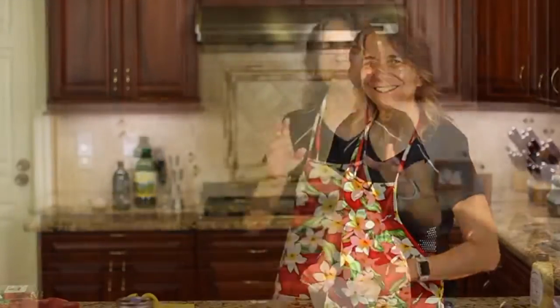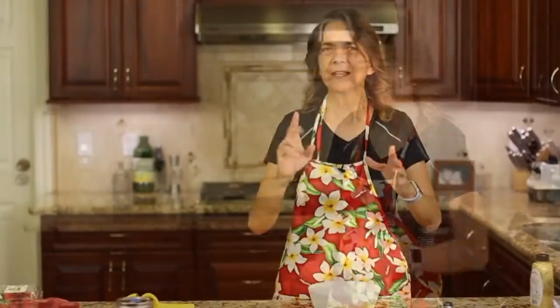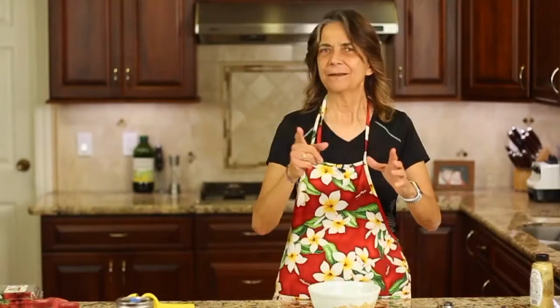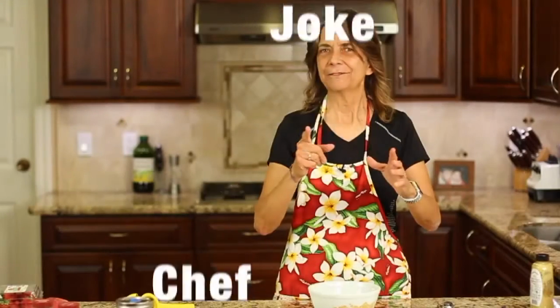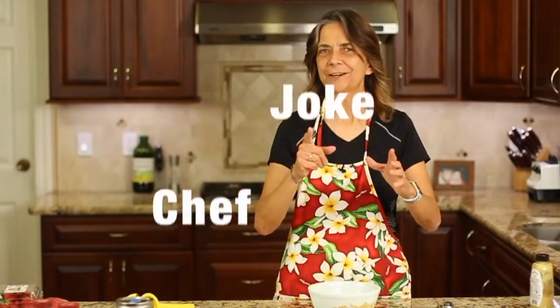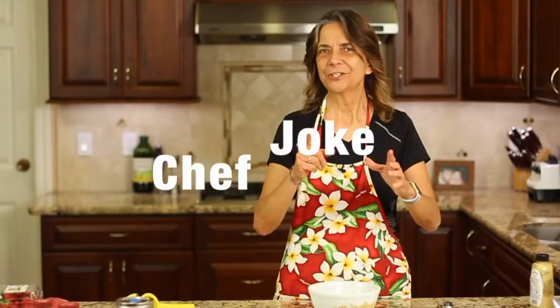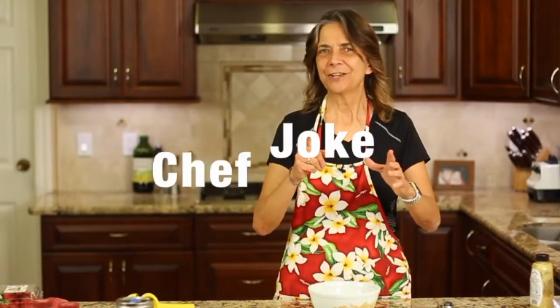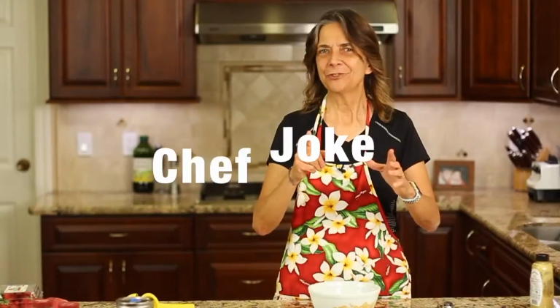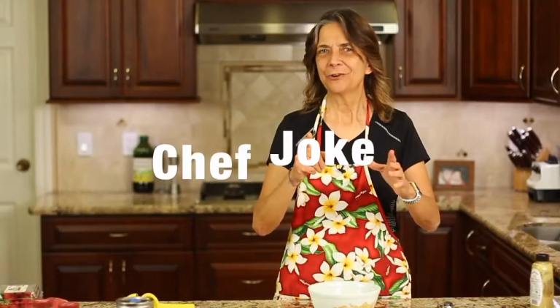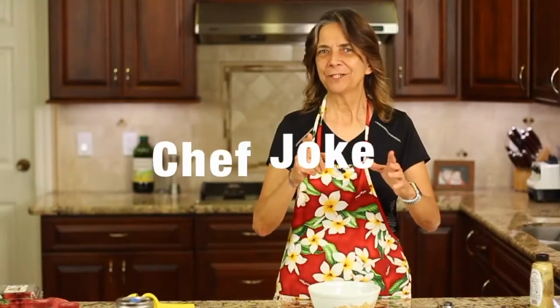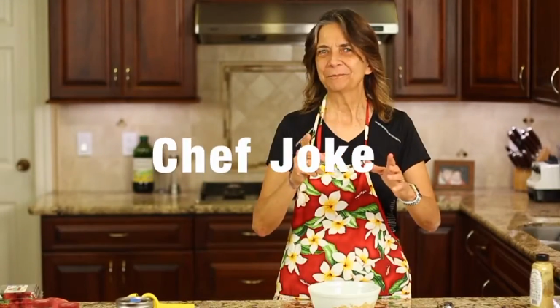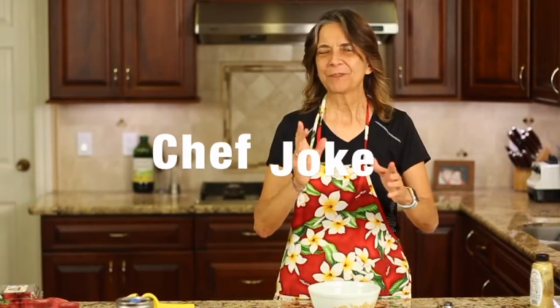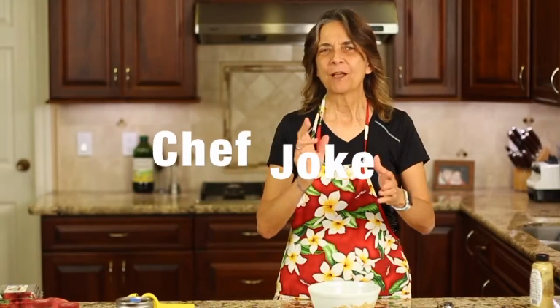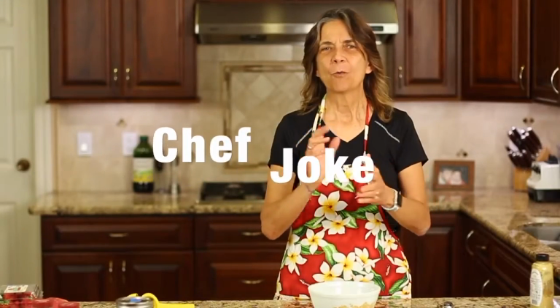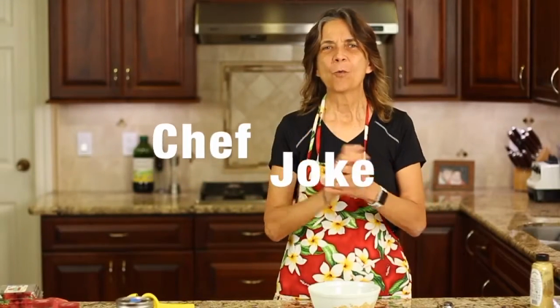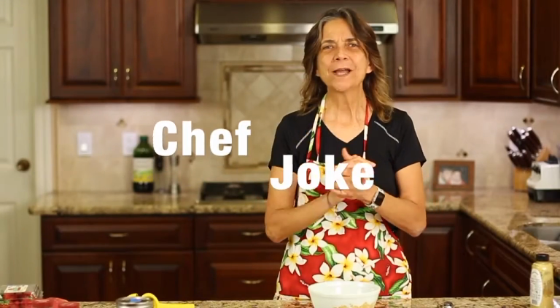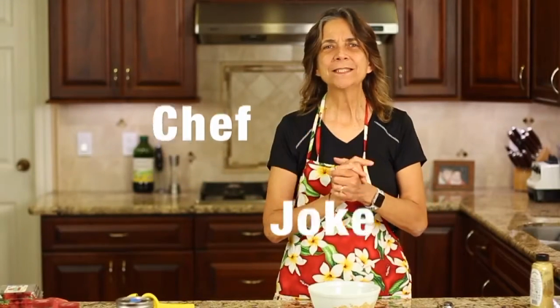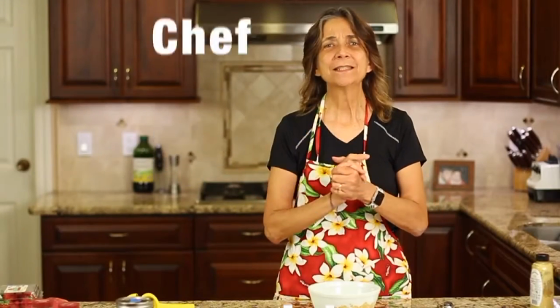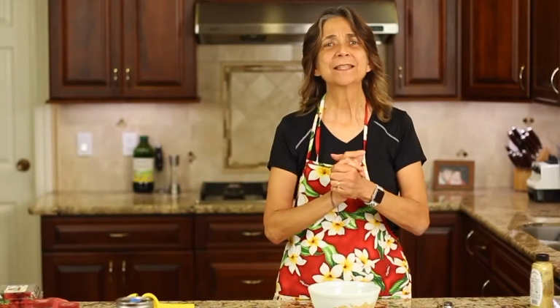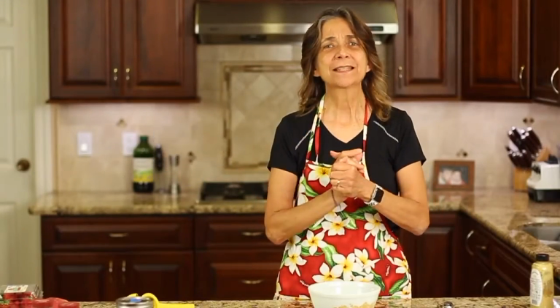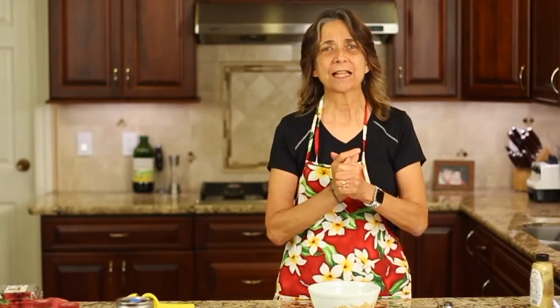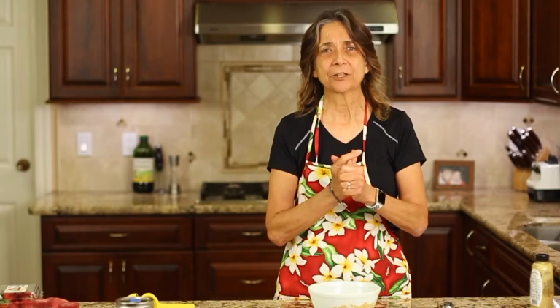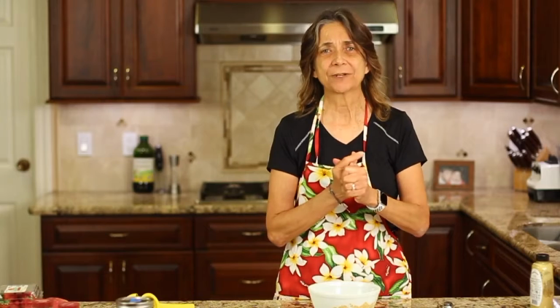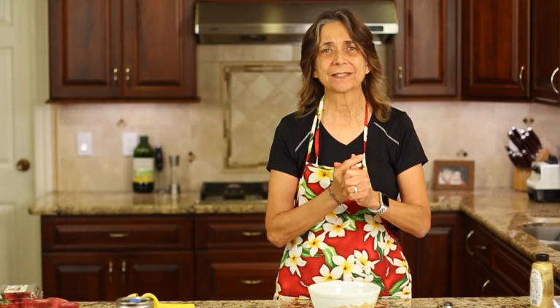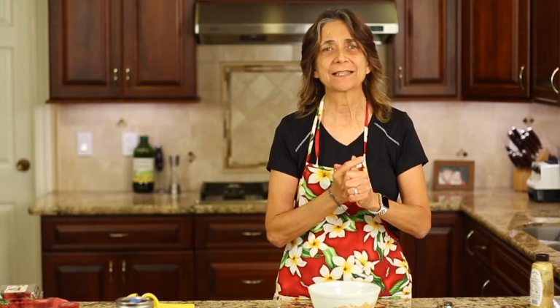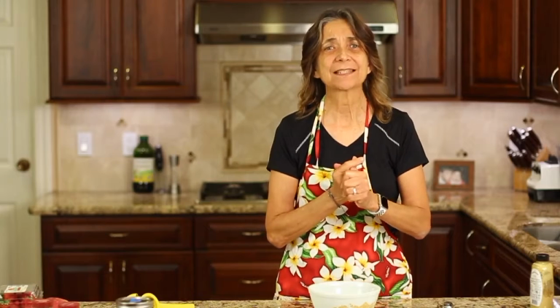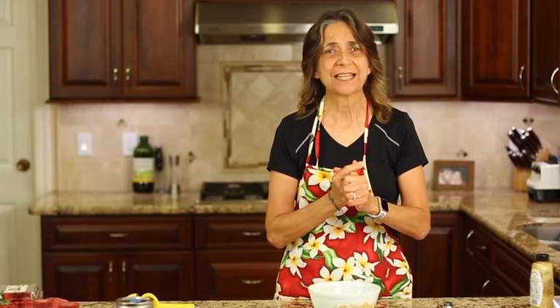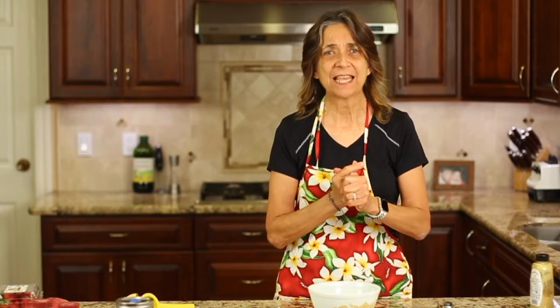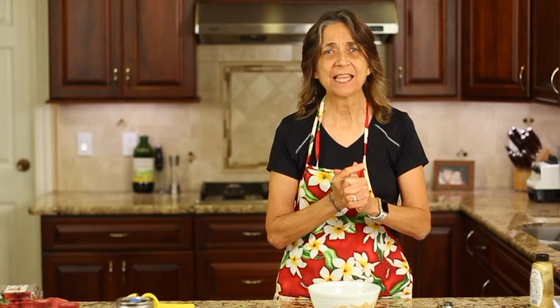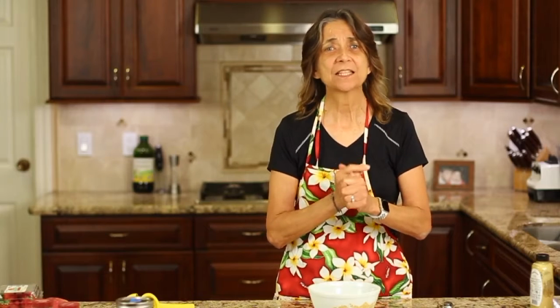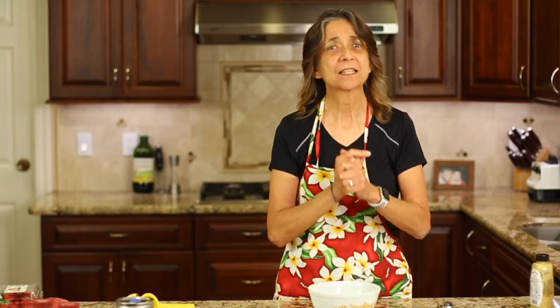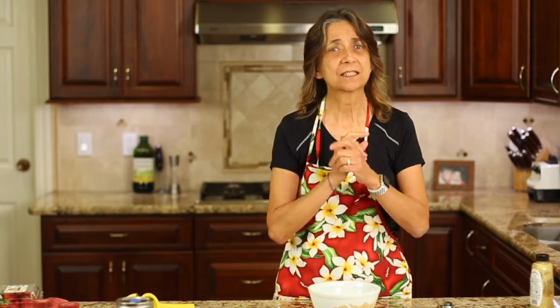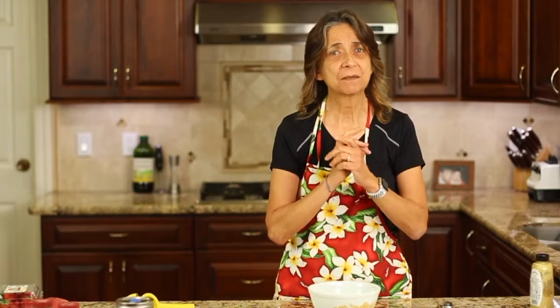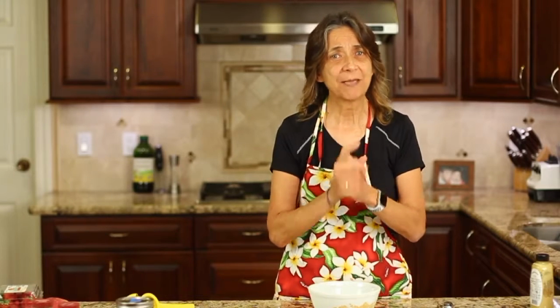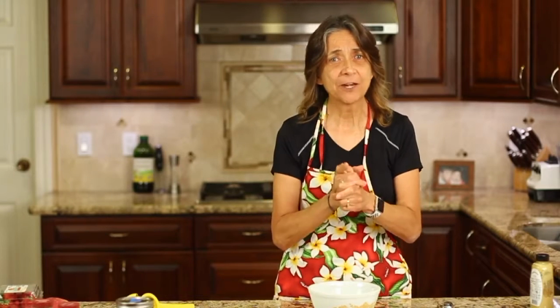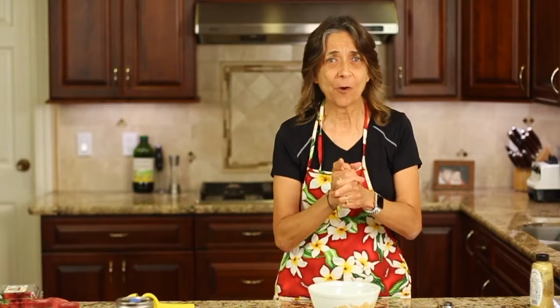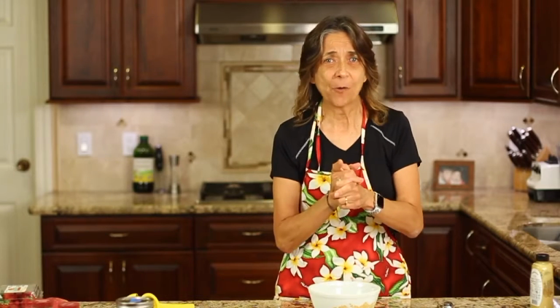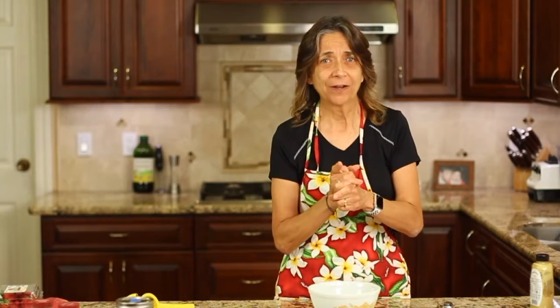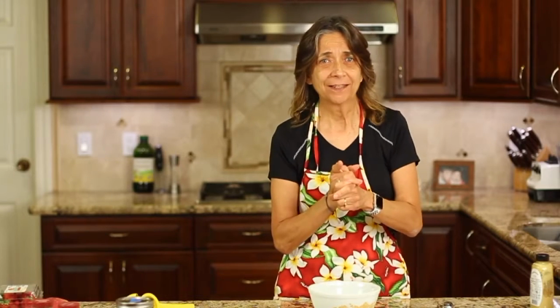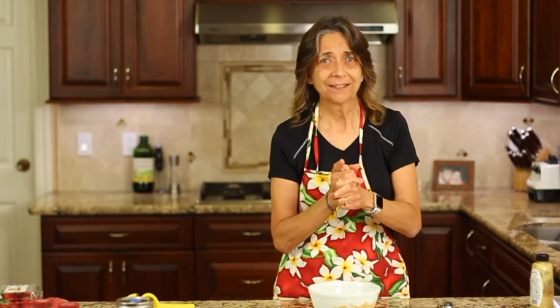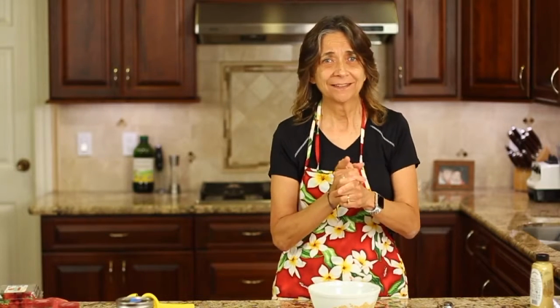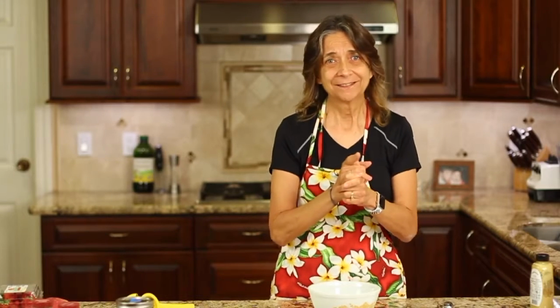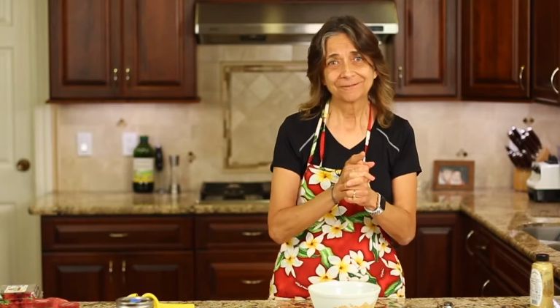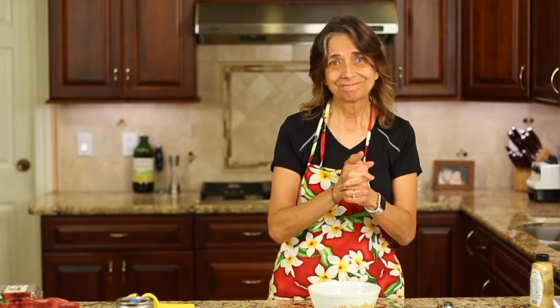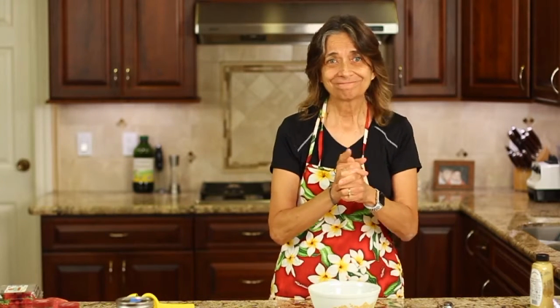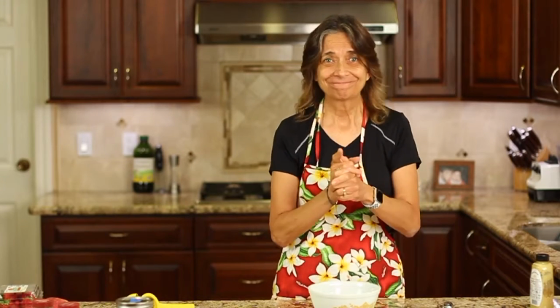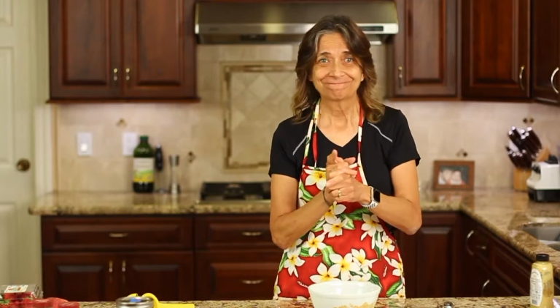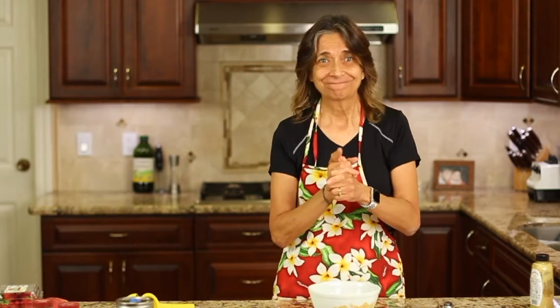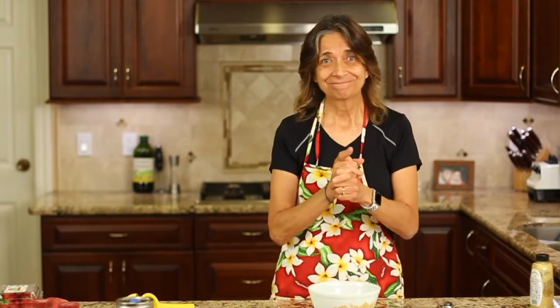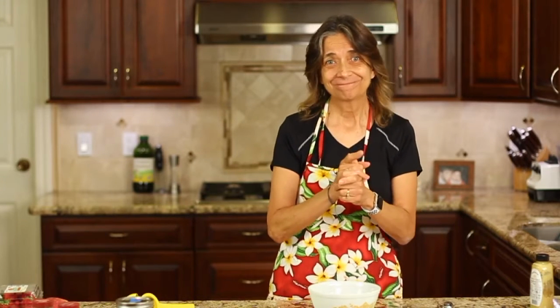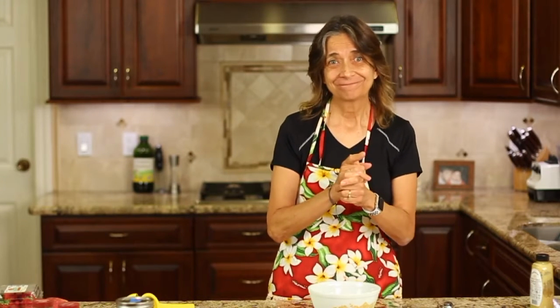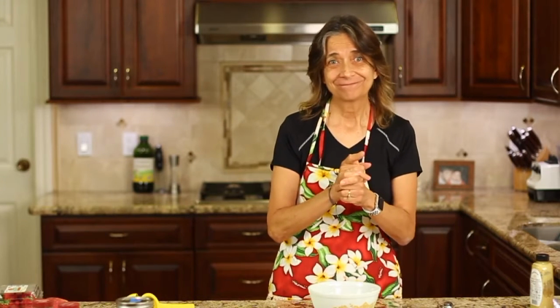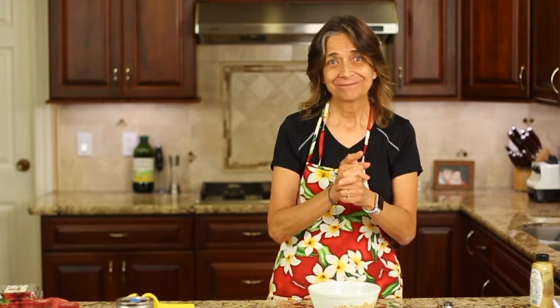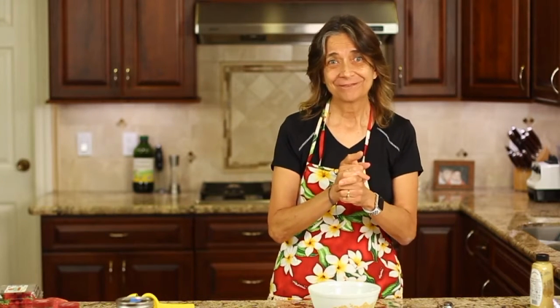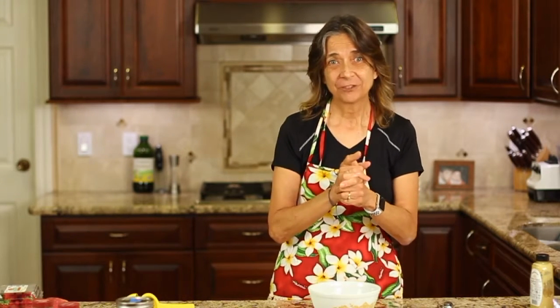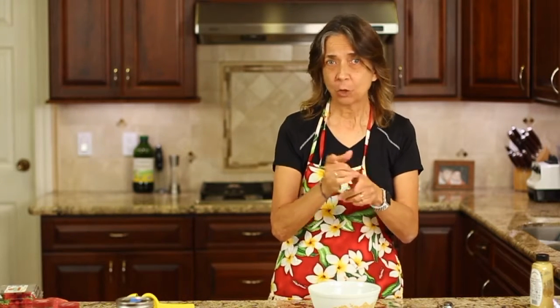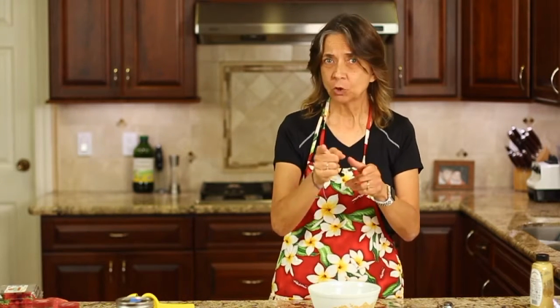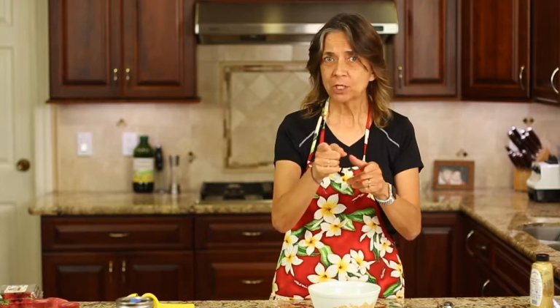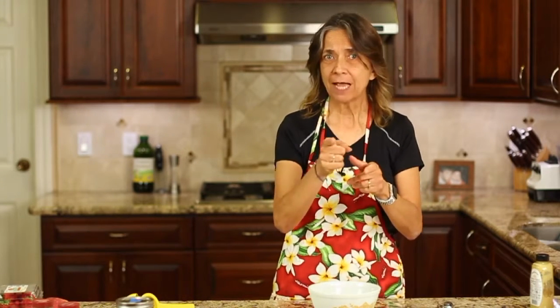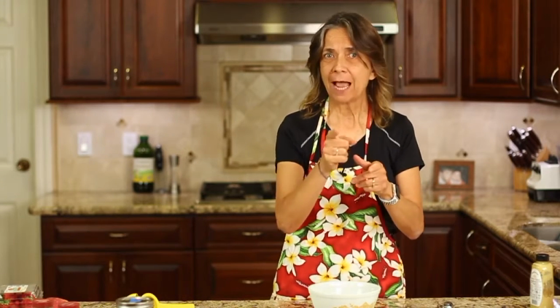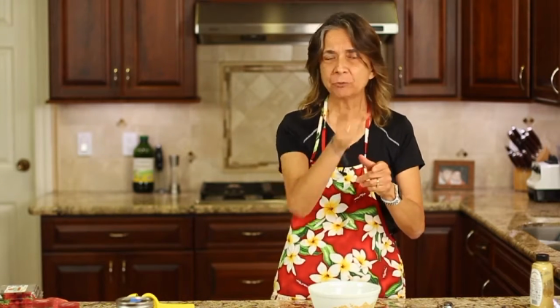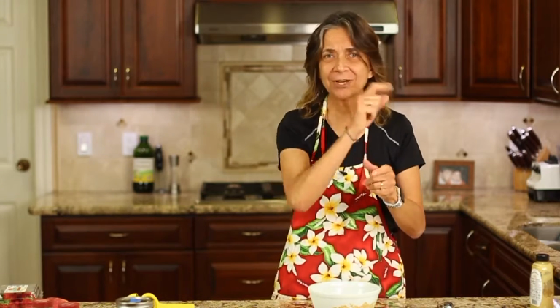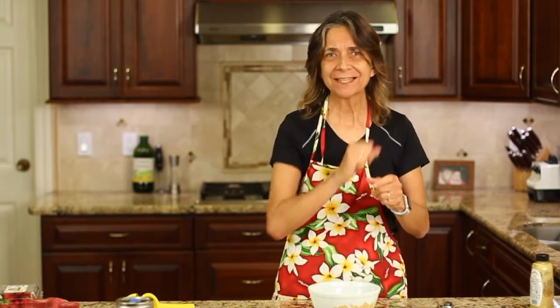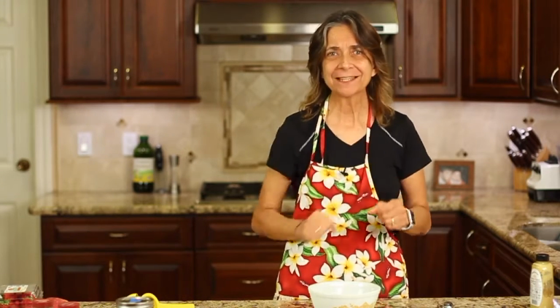Time for our chef joke. What did the salad dressing say to the tomato? Don't look, I'm dressing.